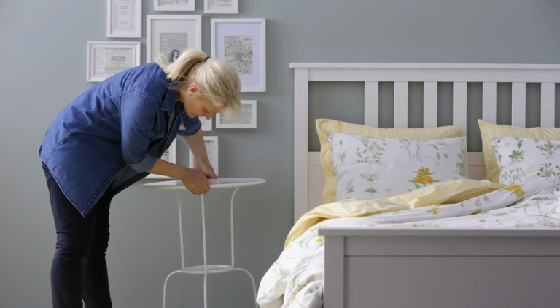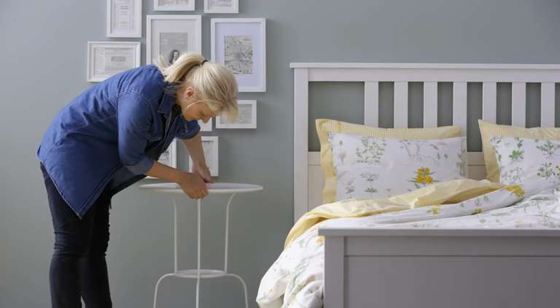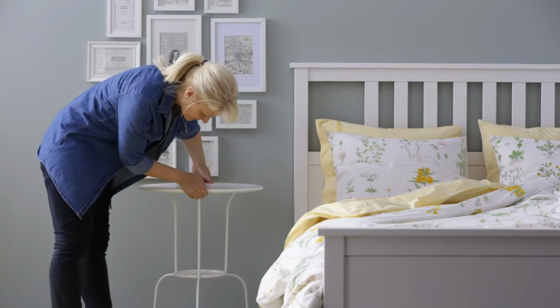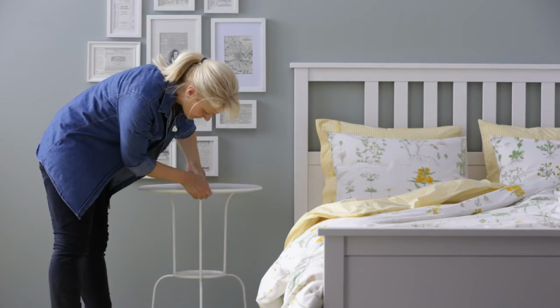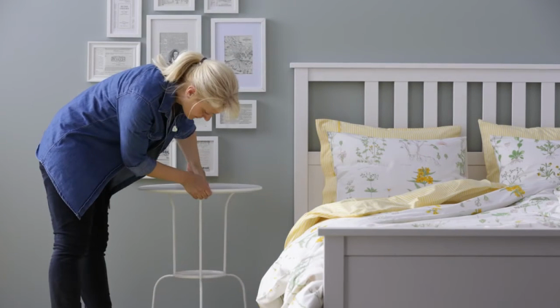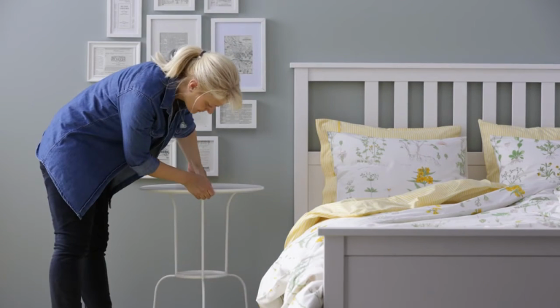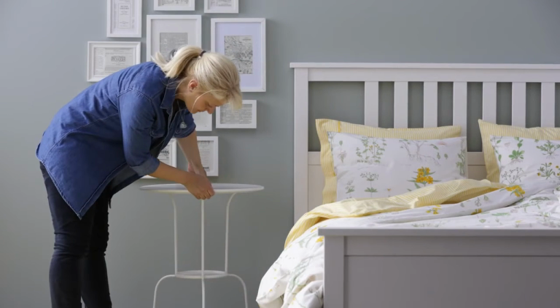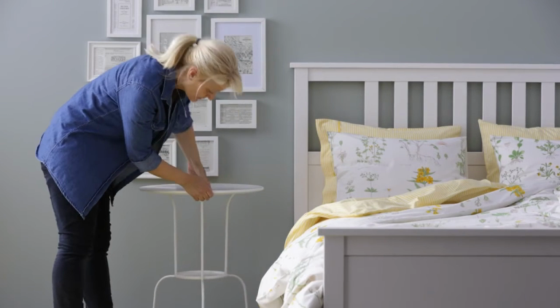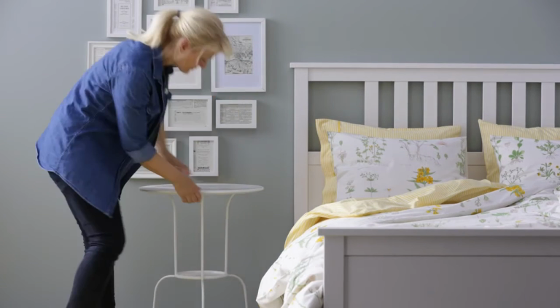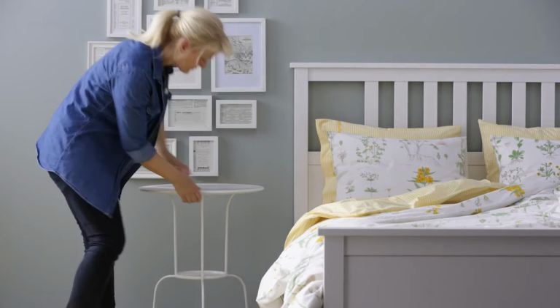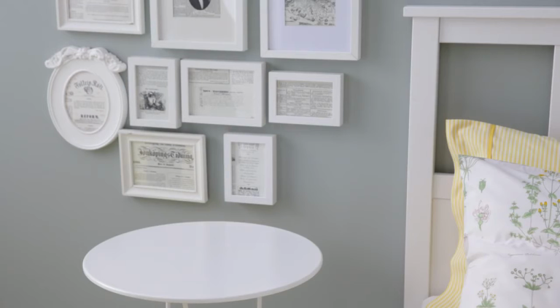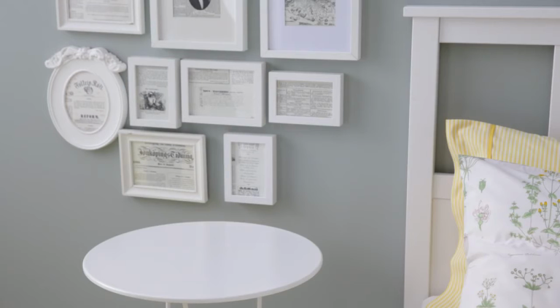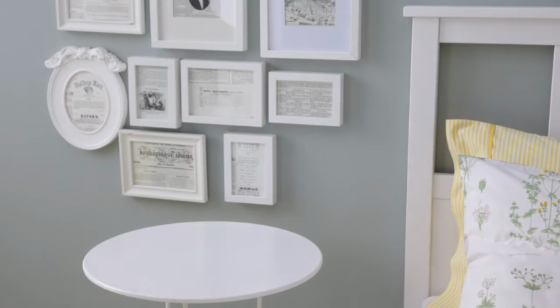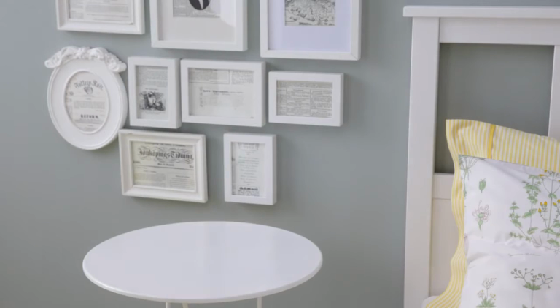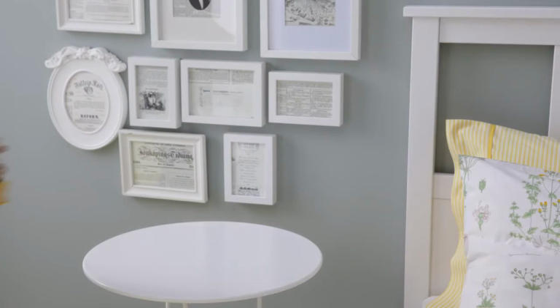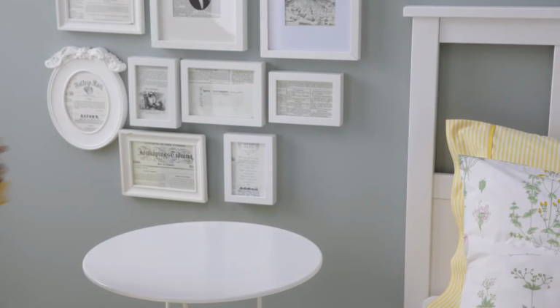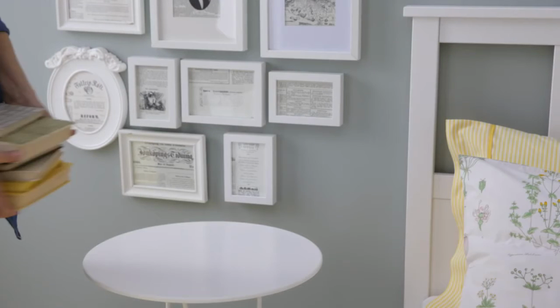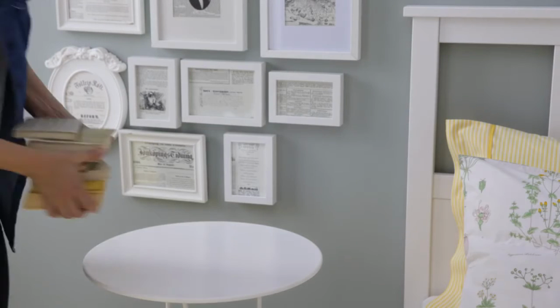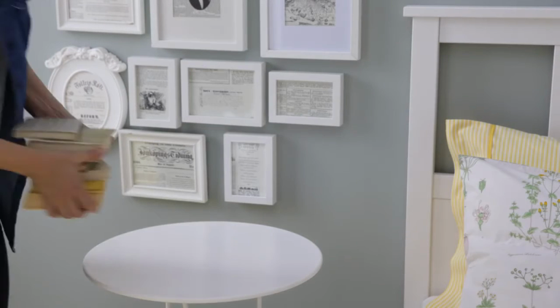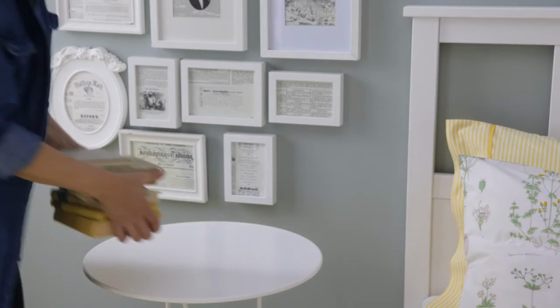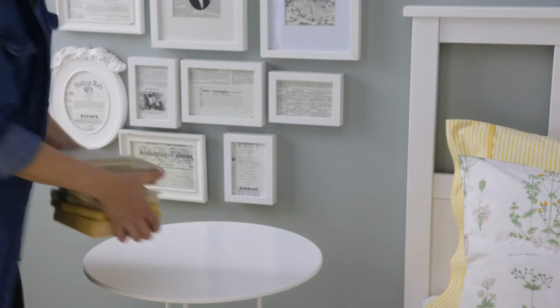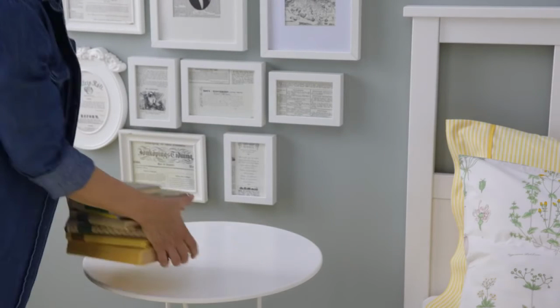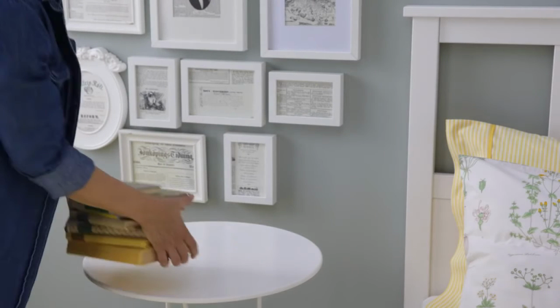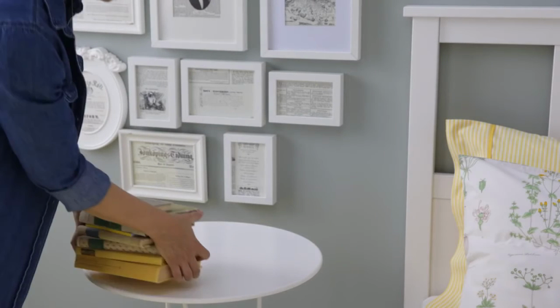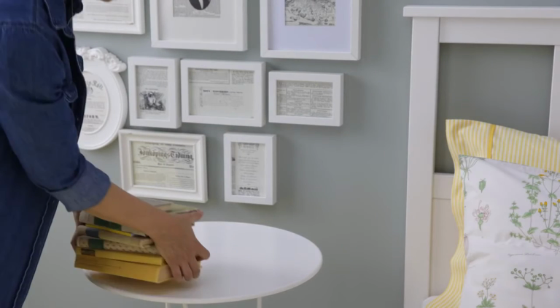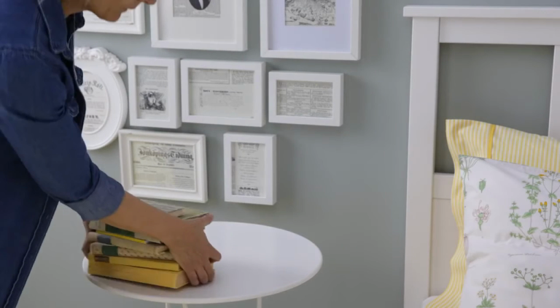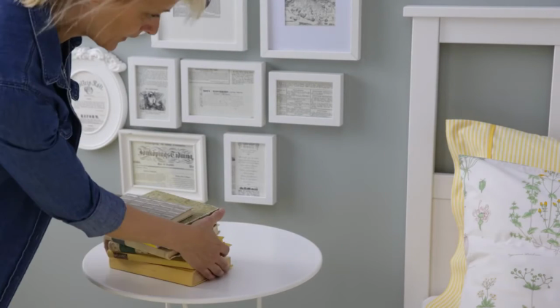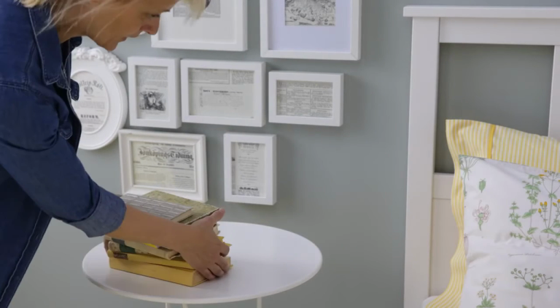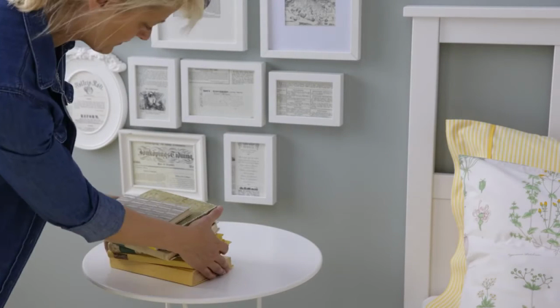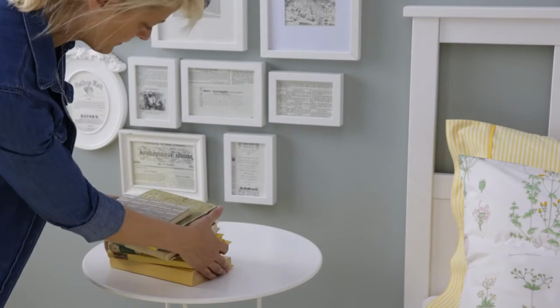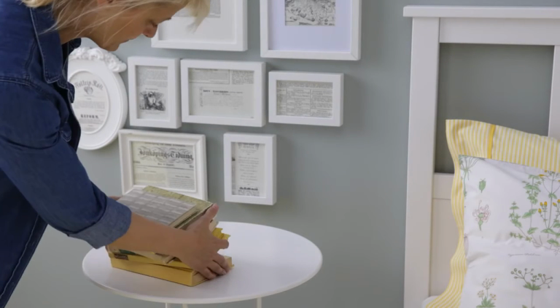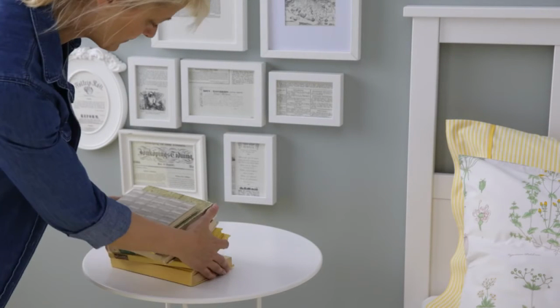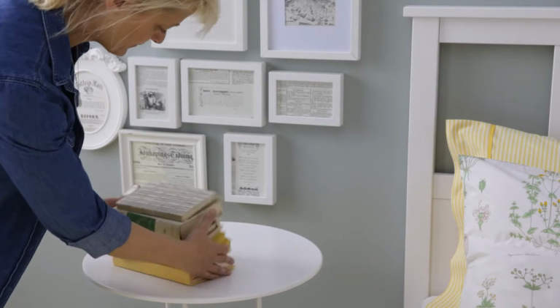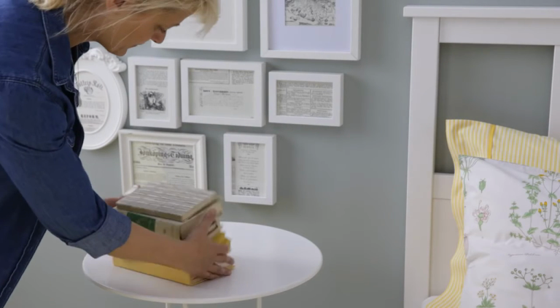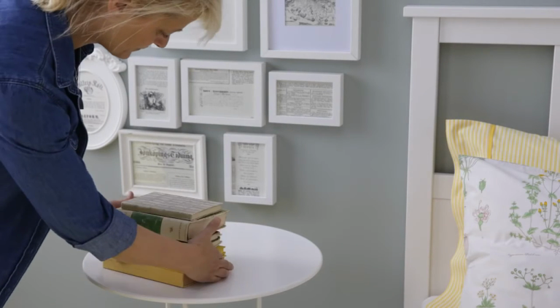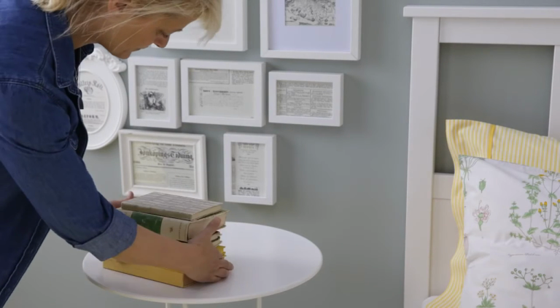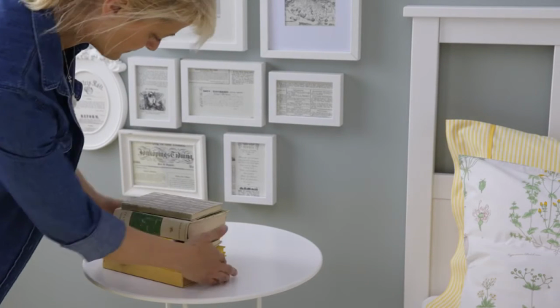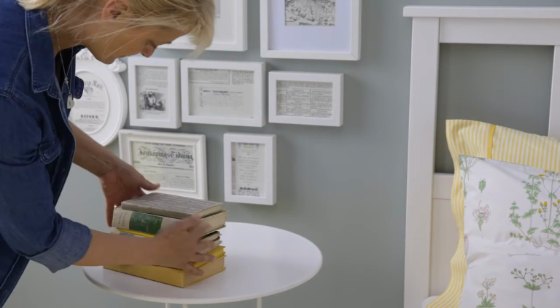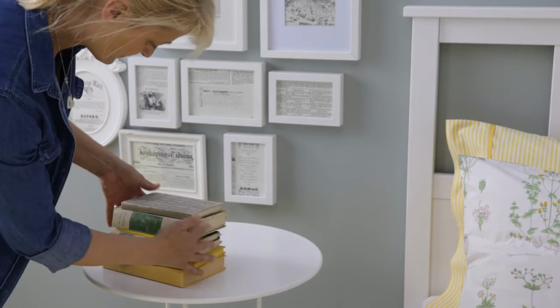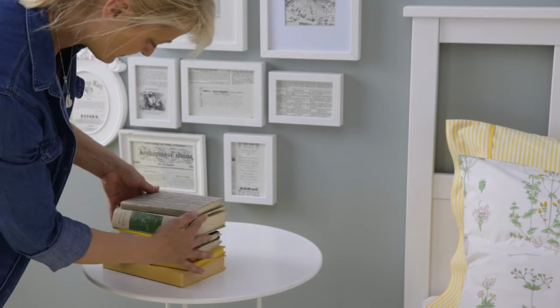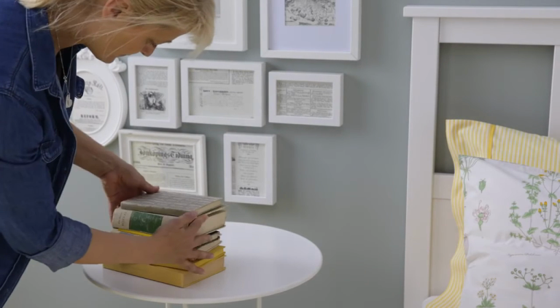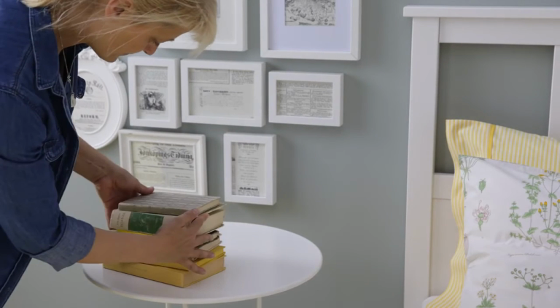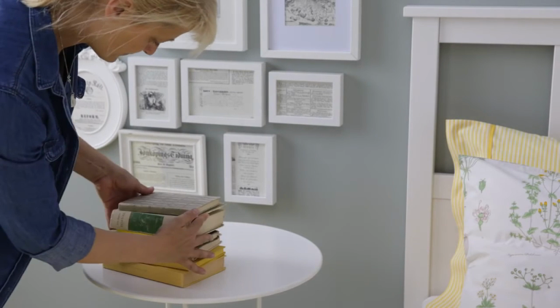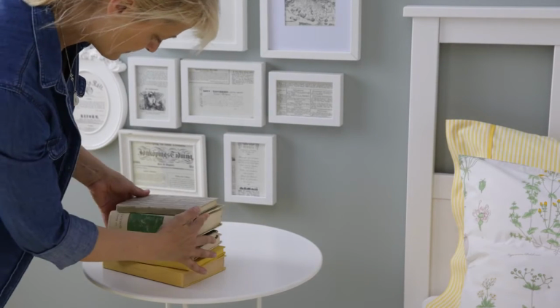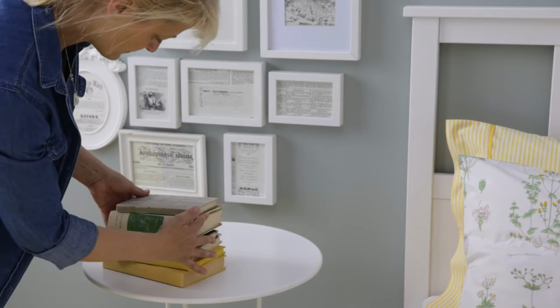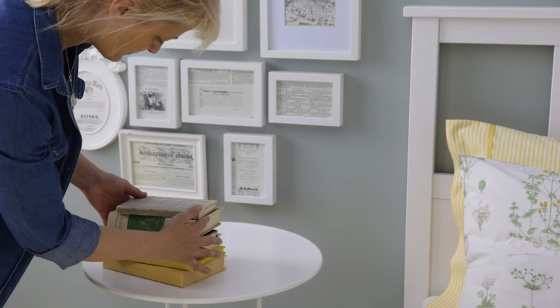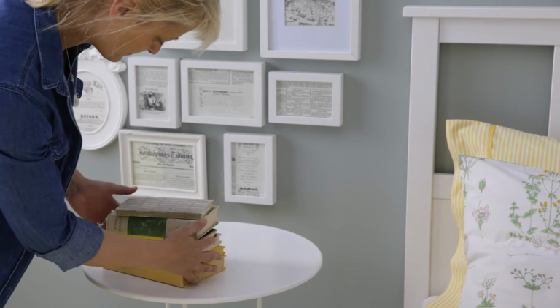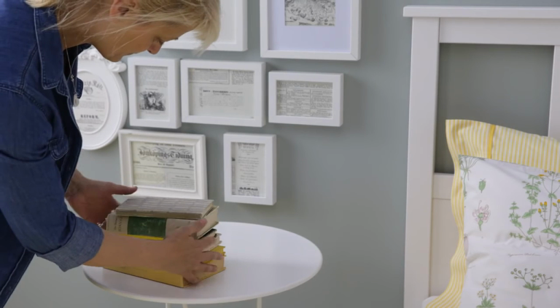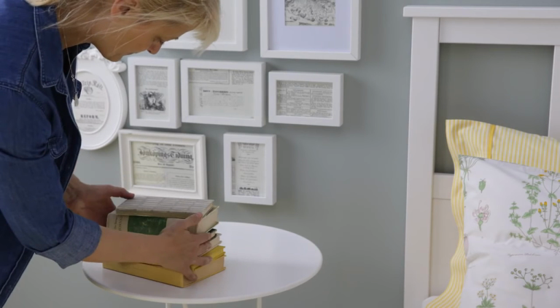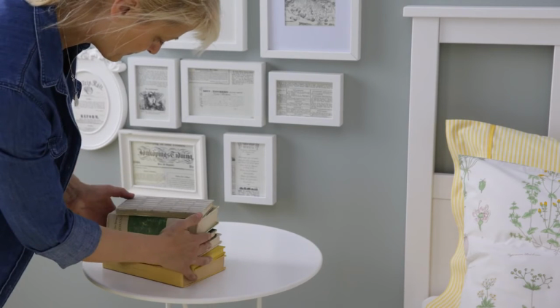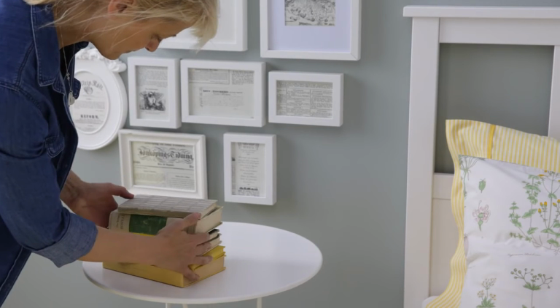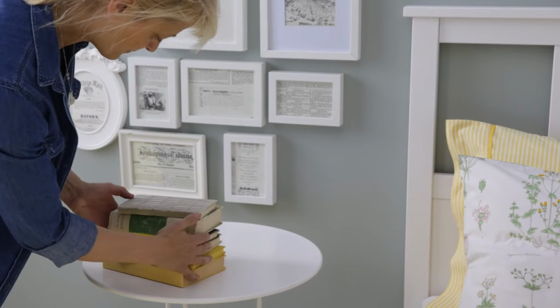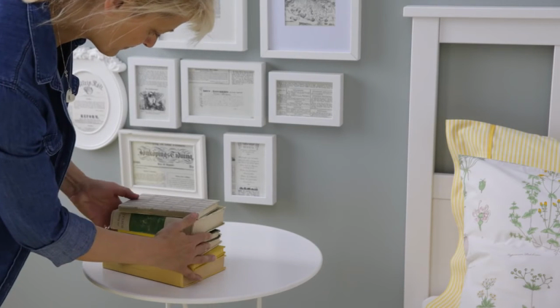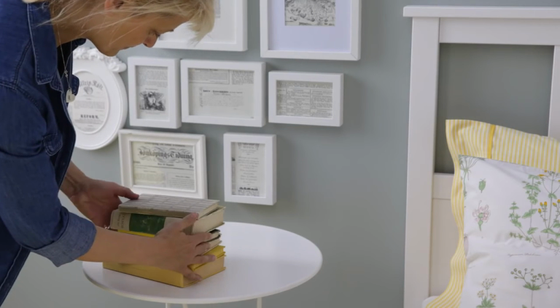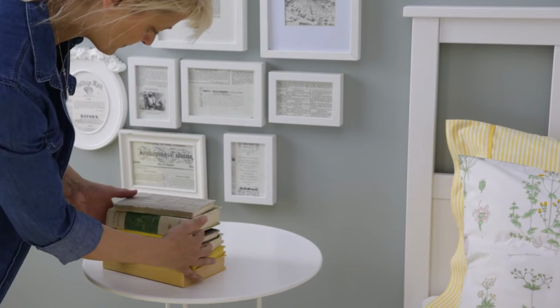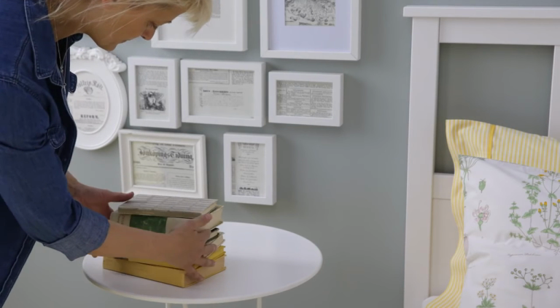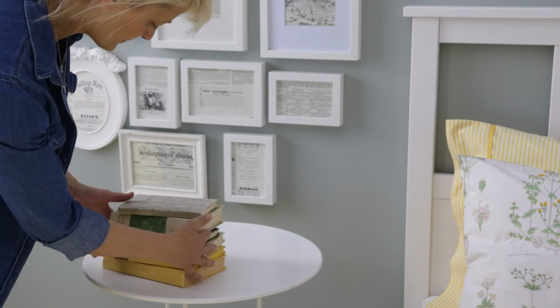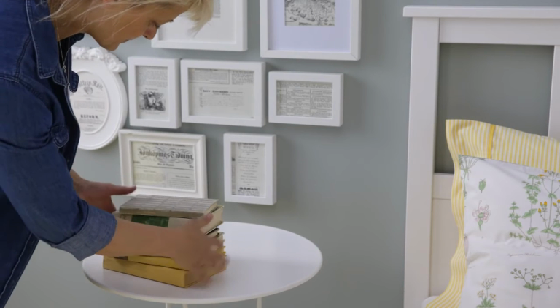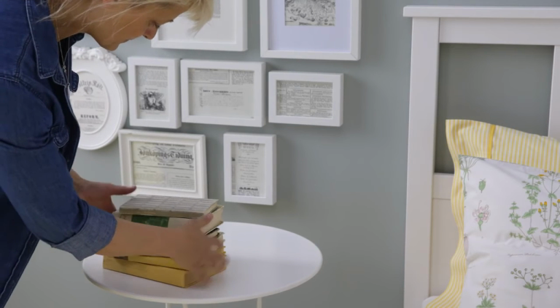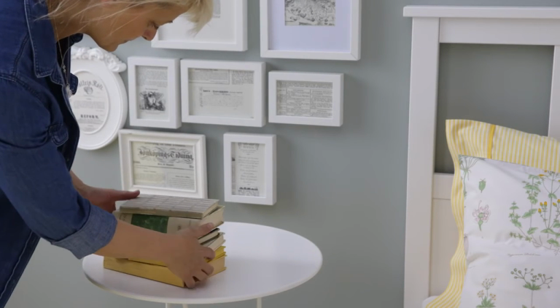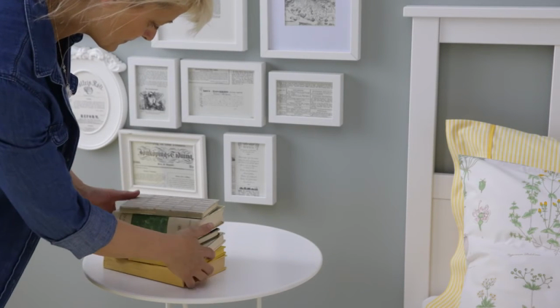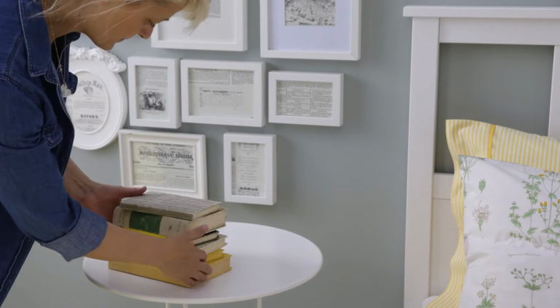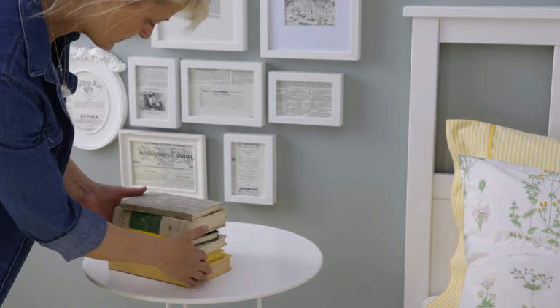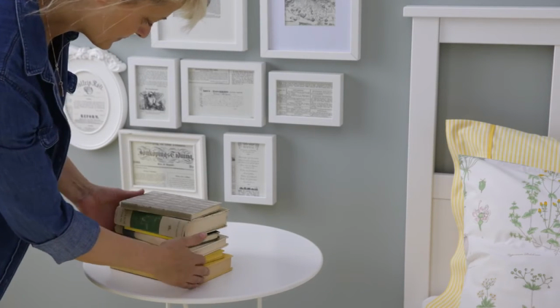The second step is to build a base using something boxy and flat. I really like the texture of mismatched books.